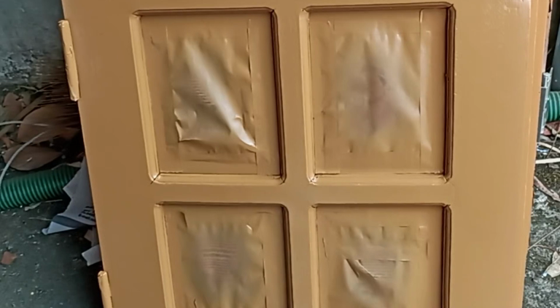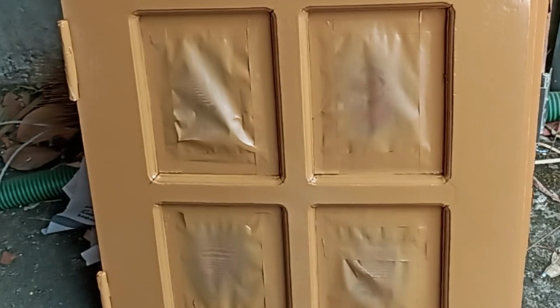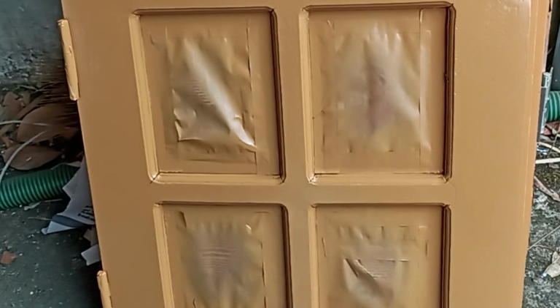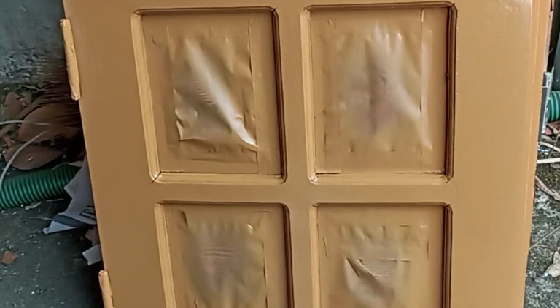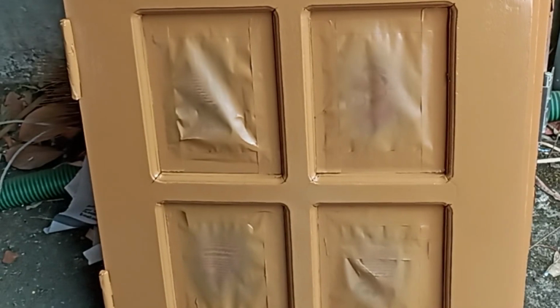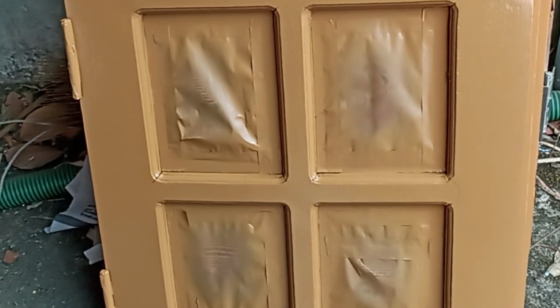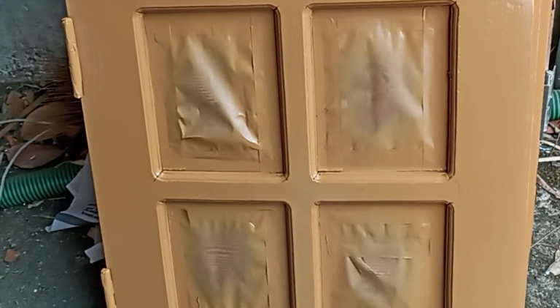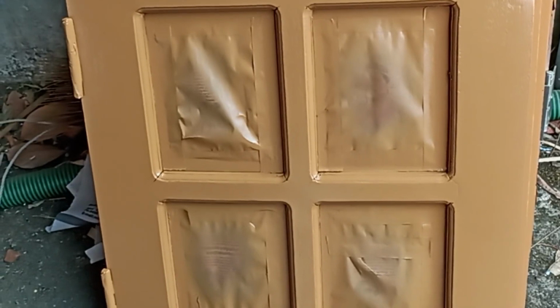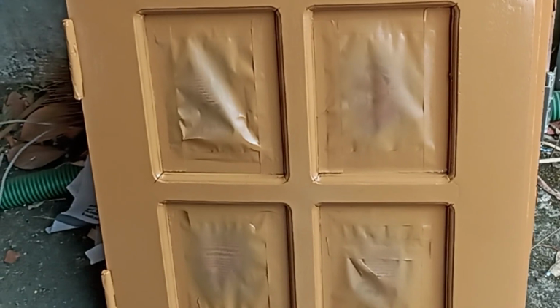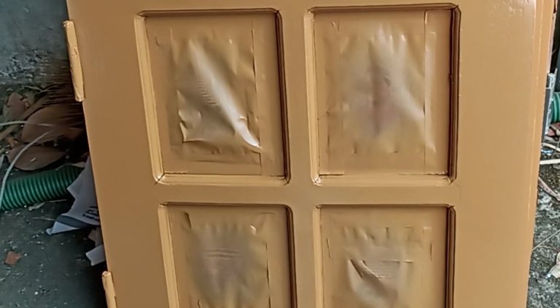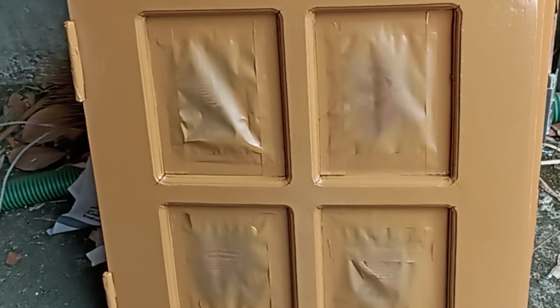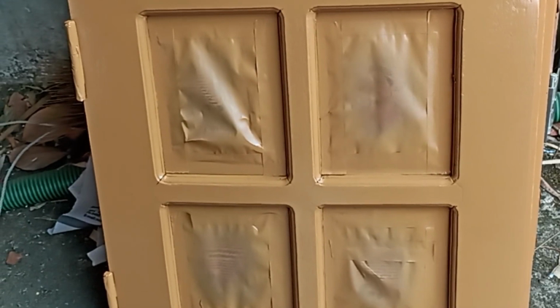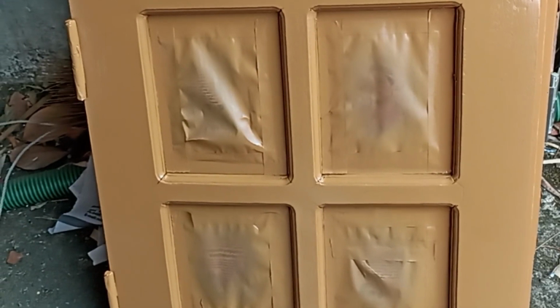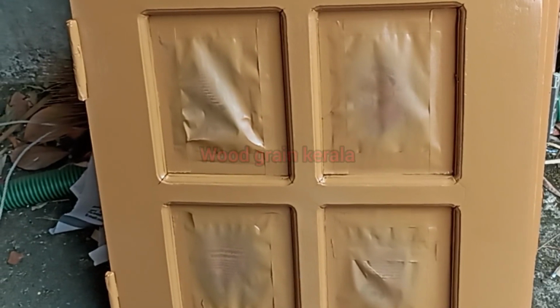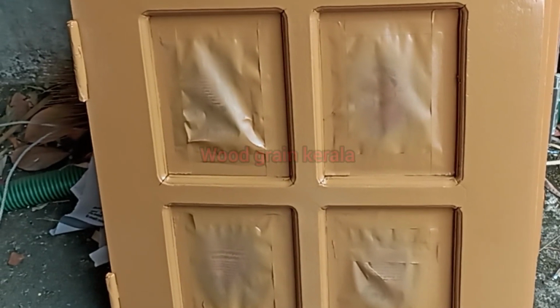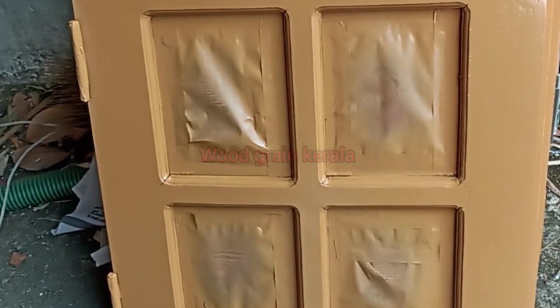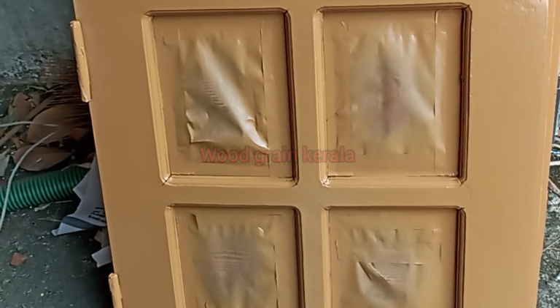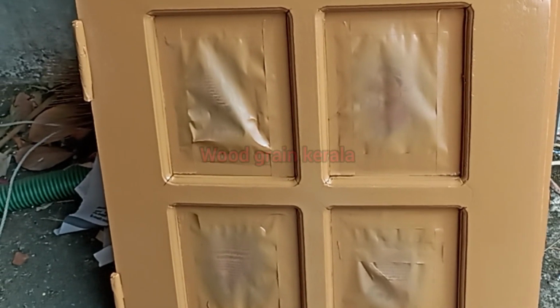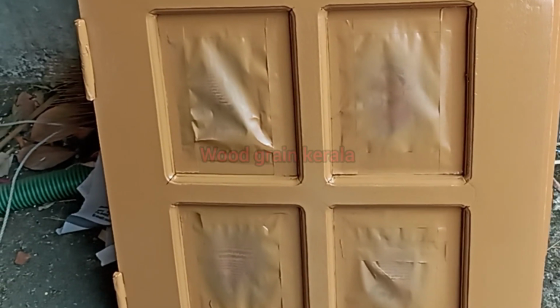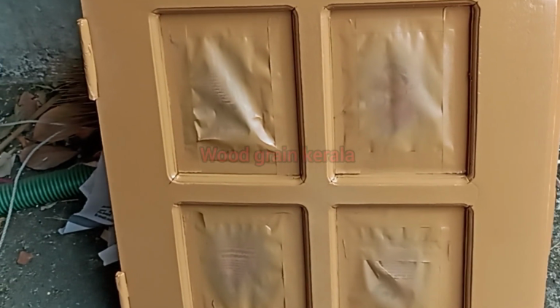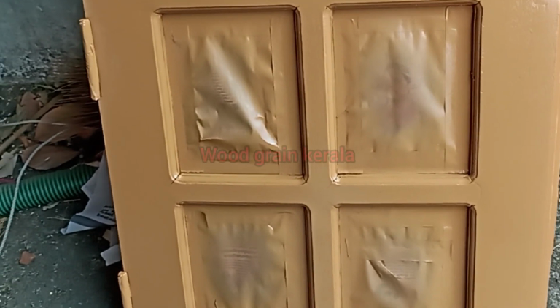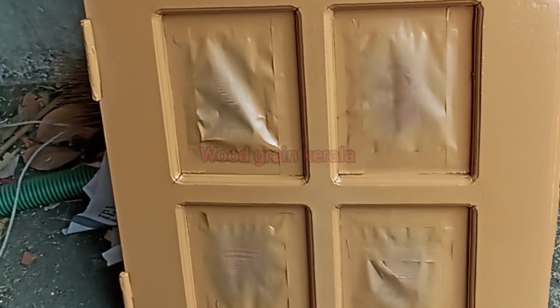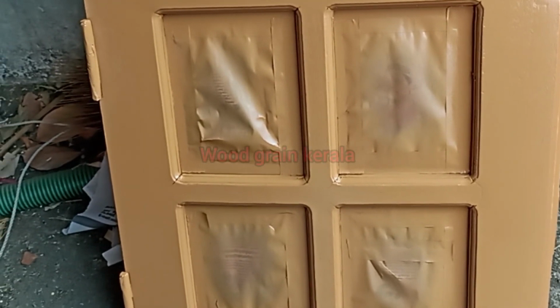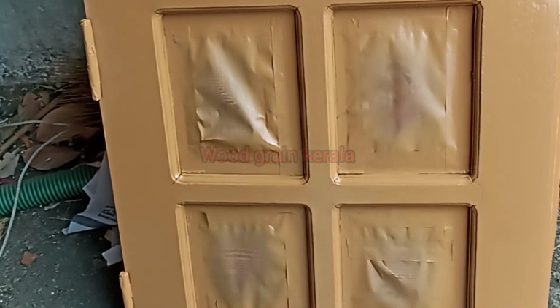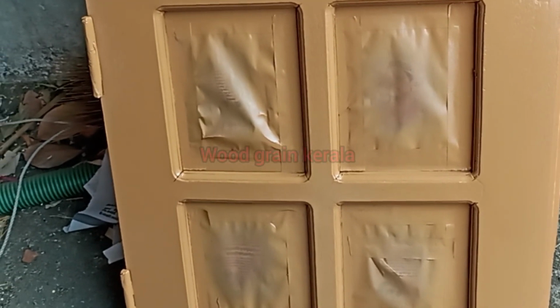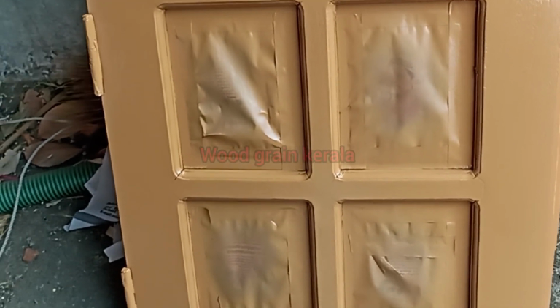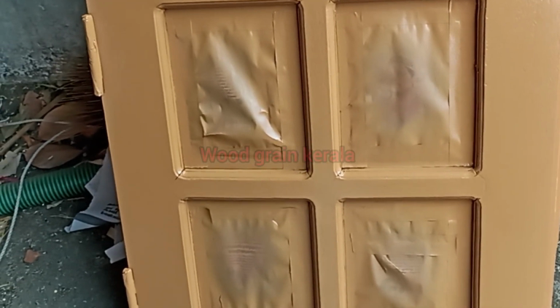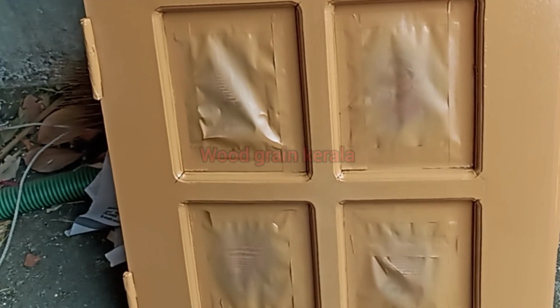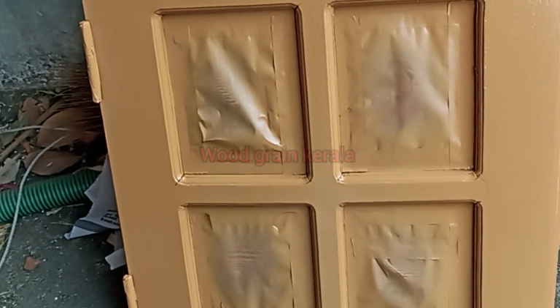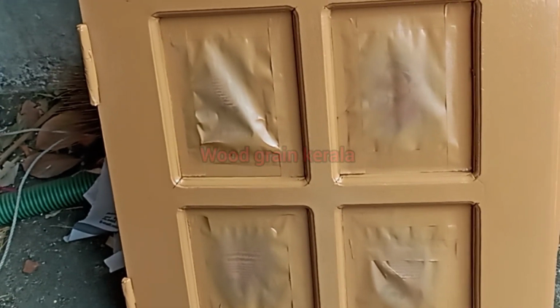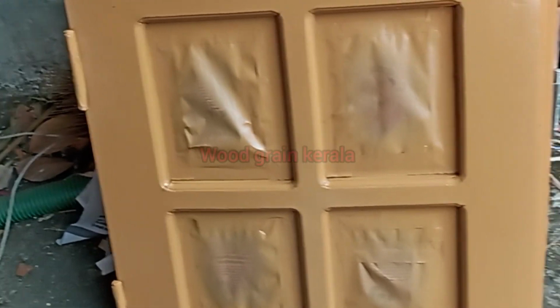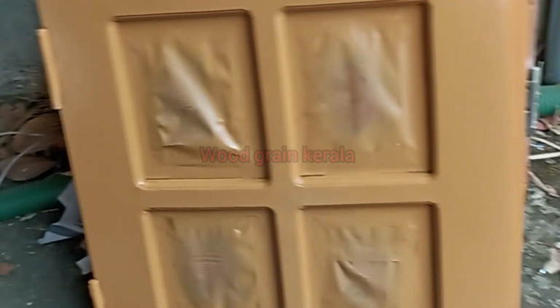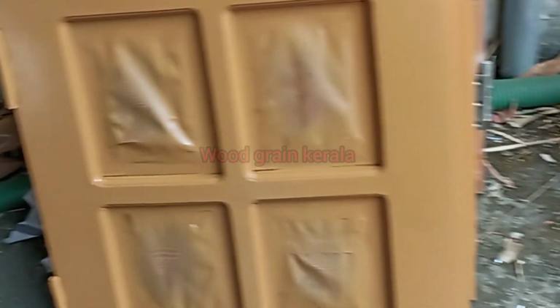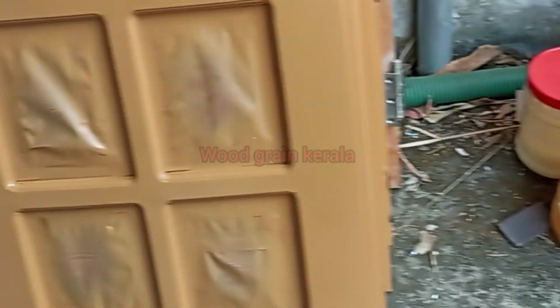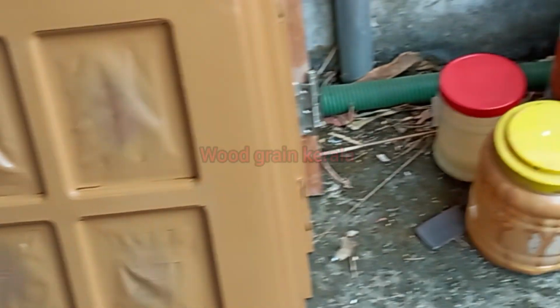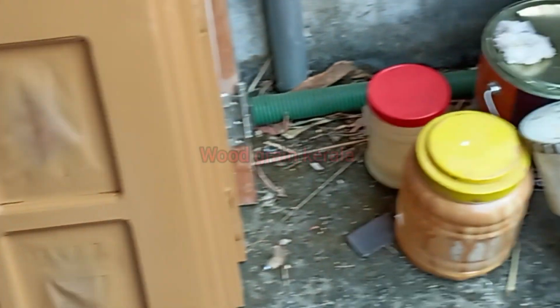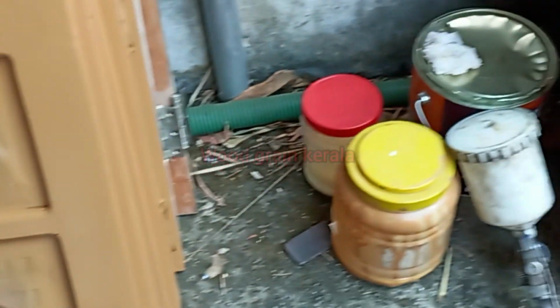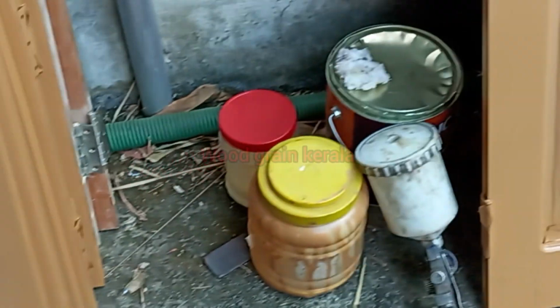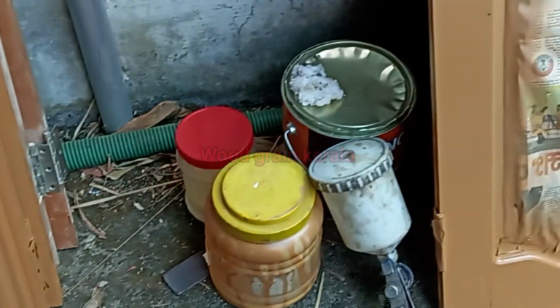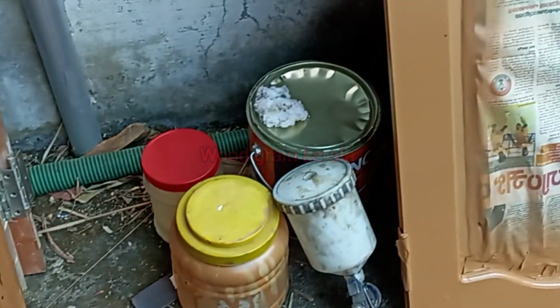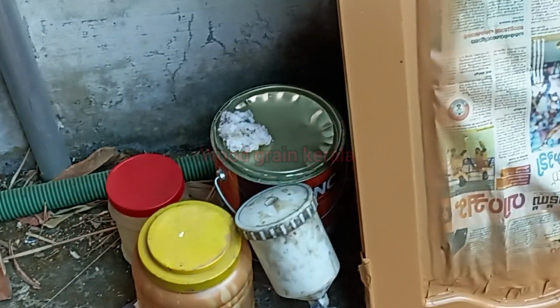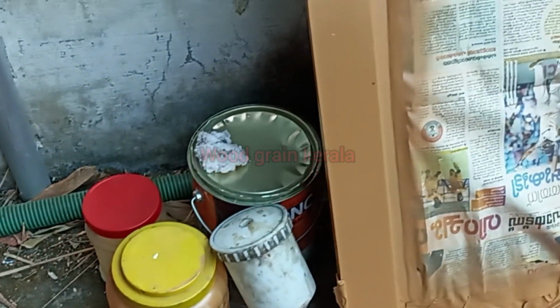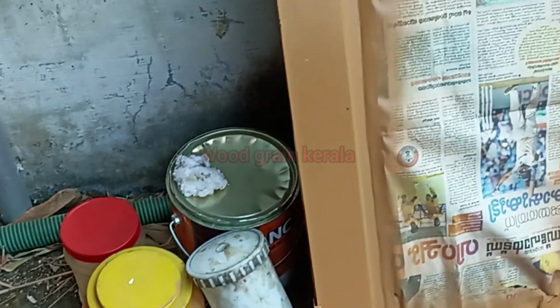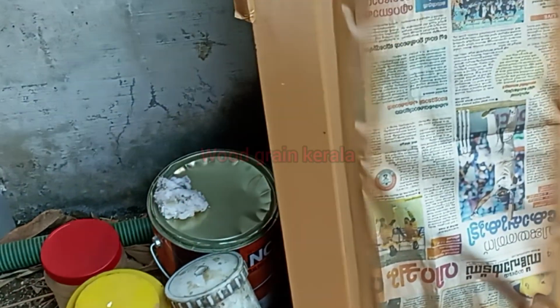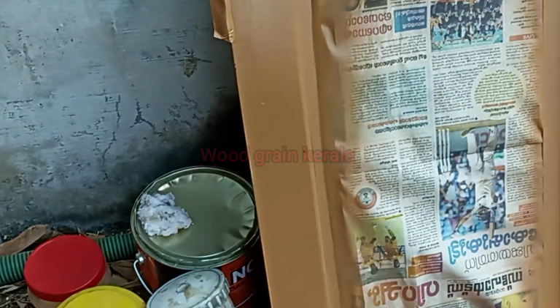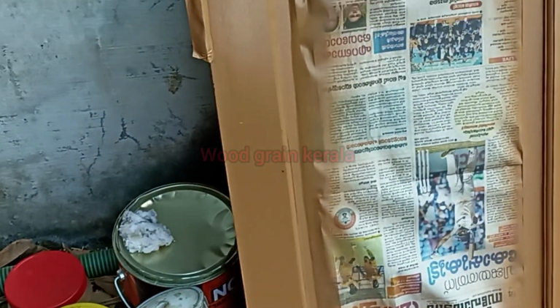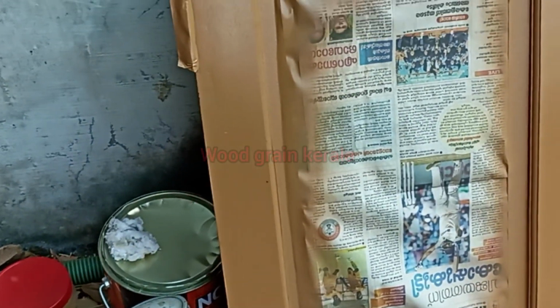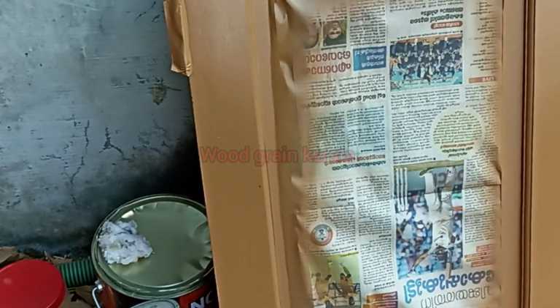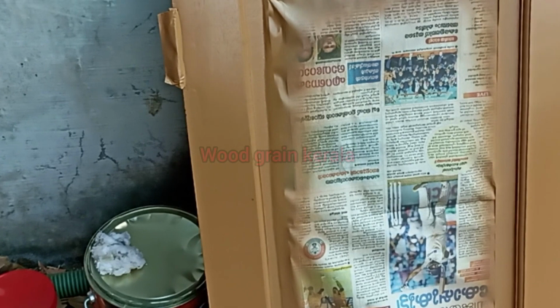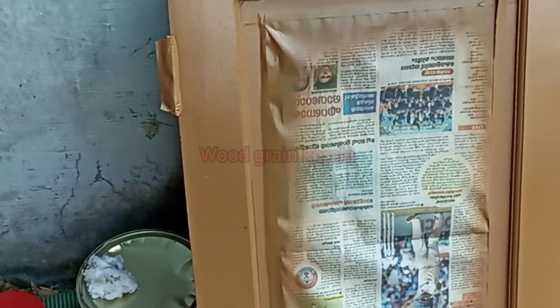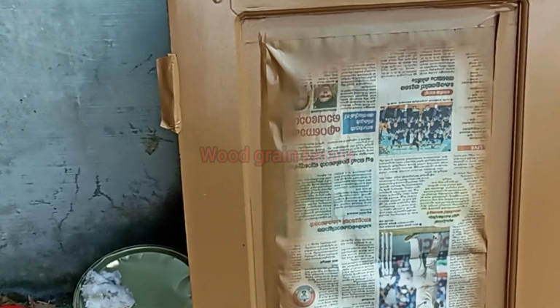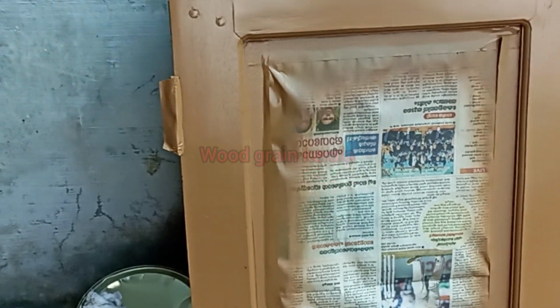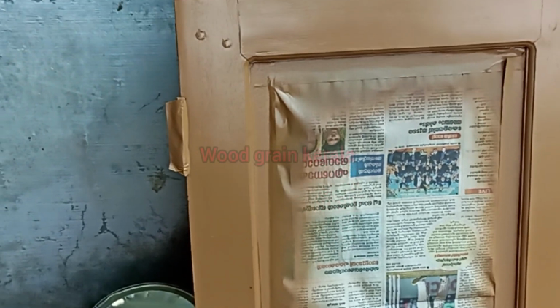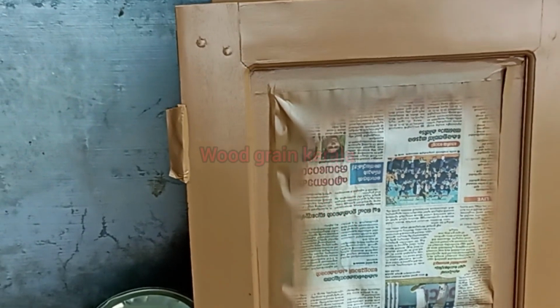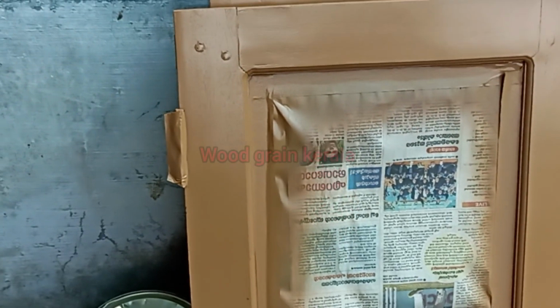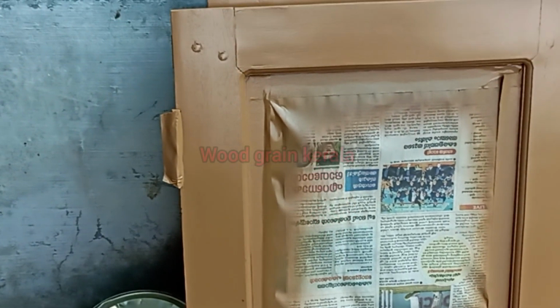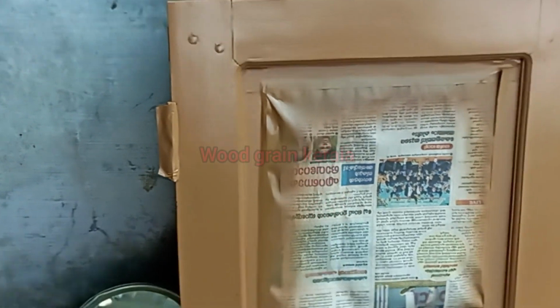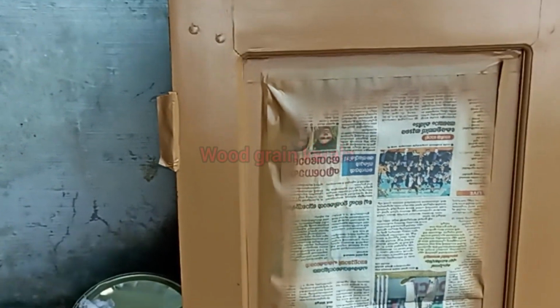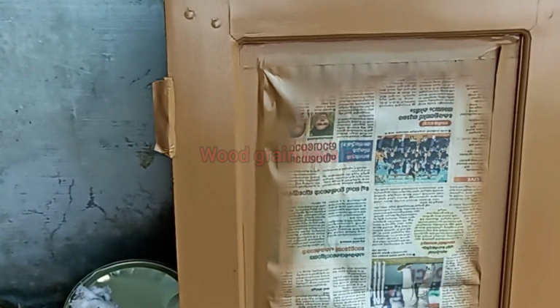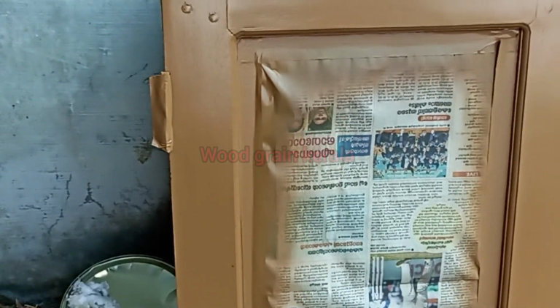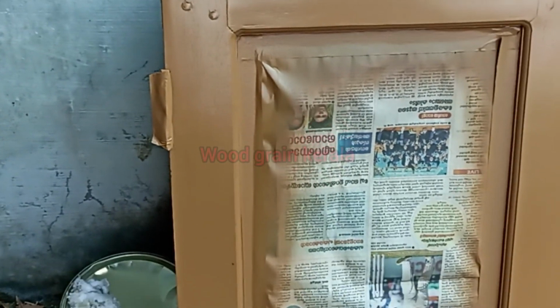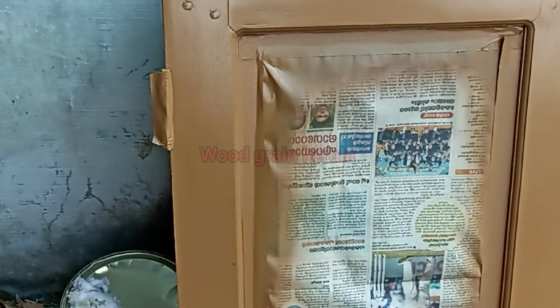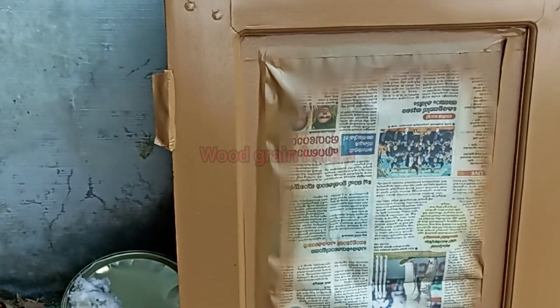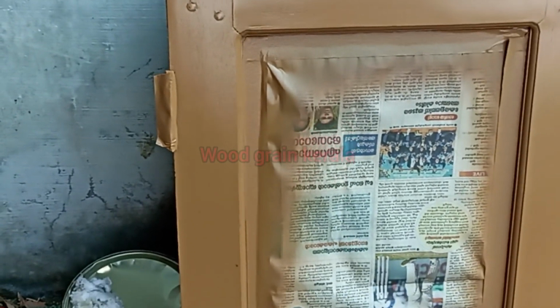Hi friends, we have a new design in the channel. We are doing a painting on the door.